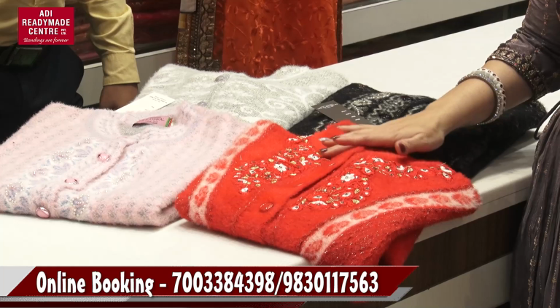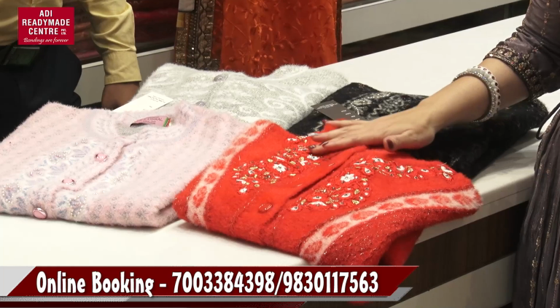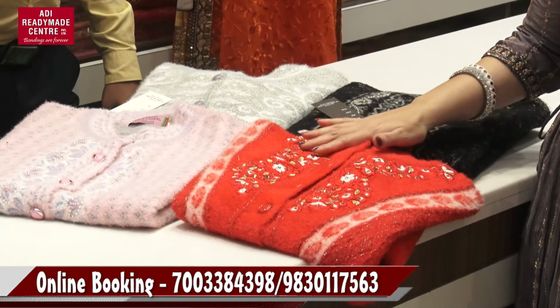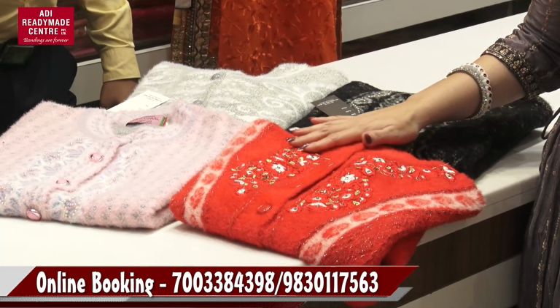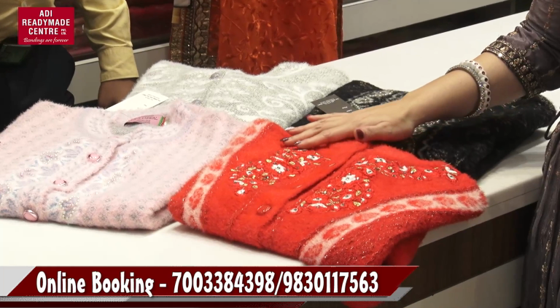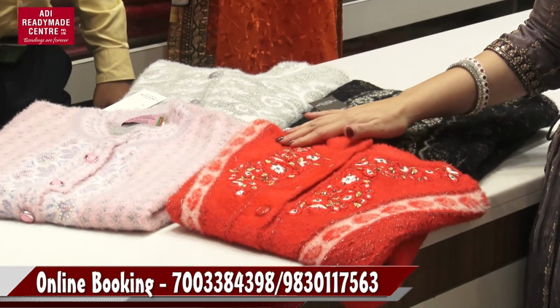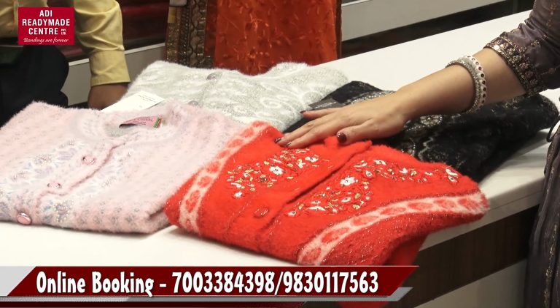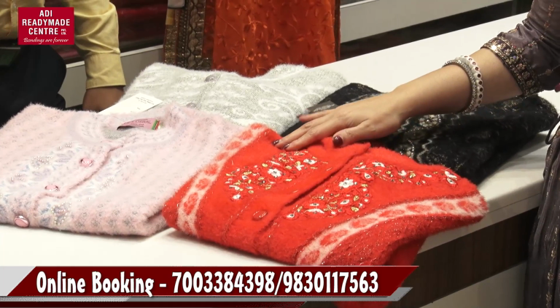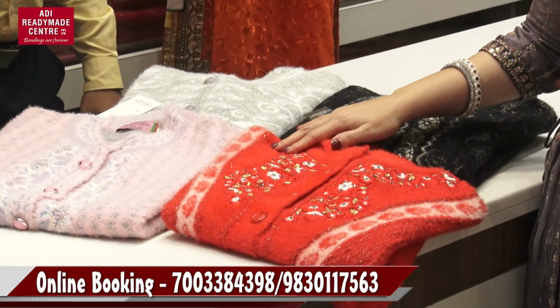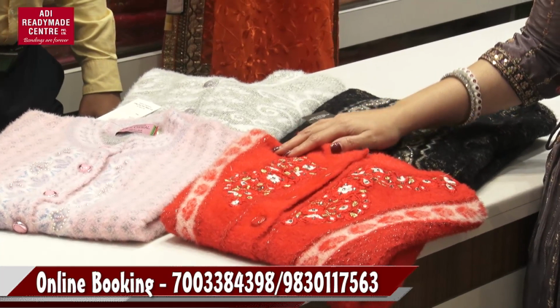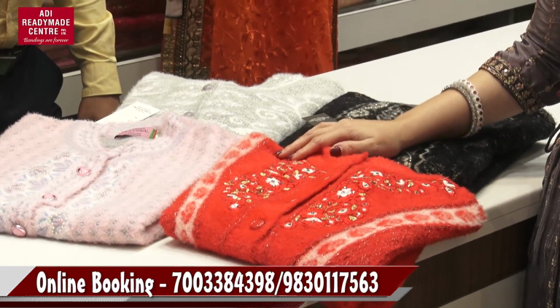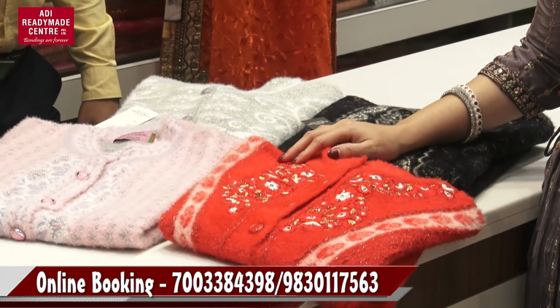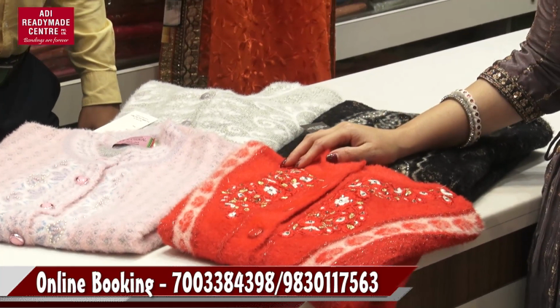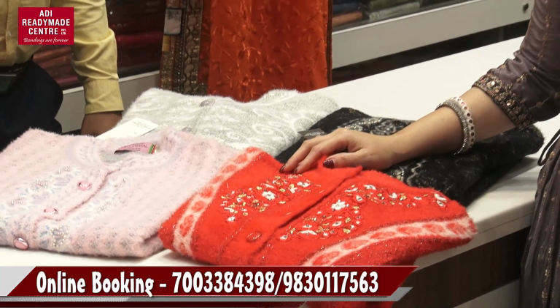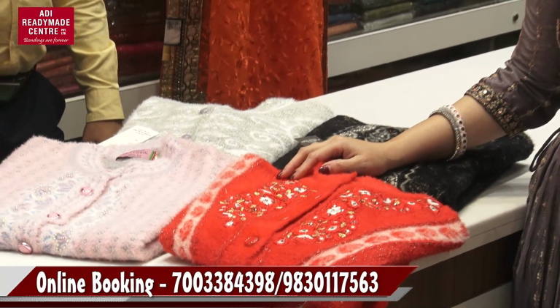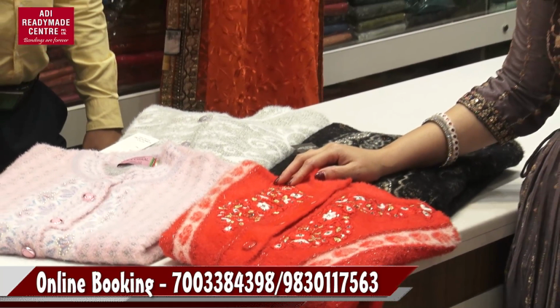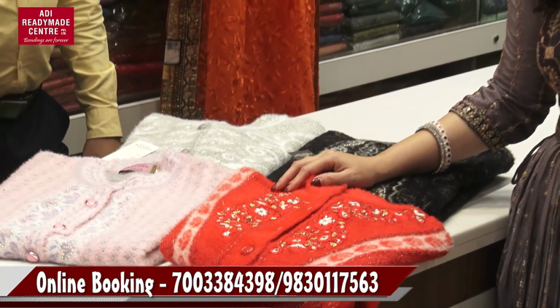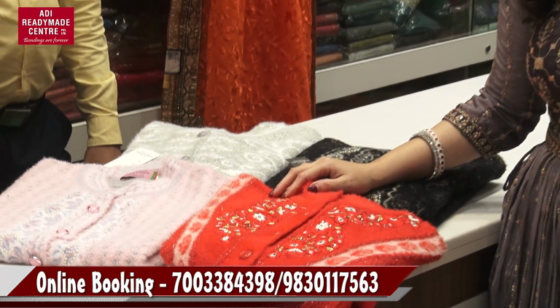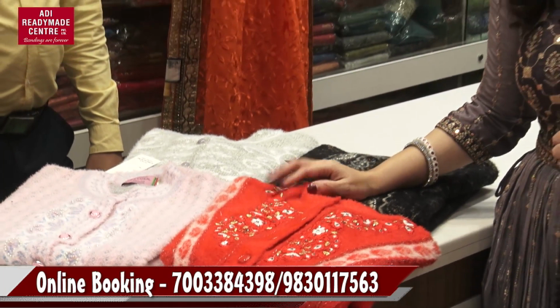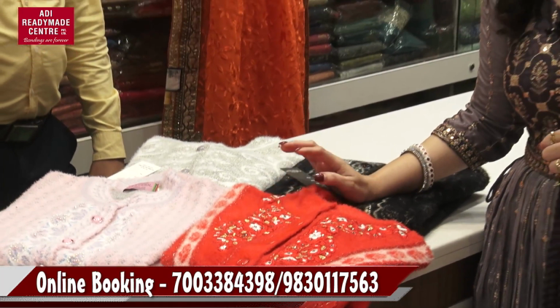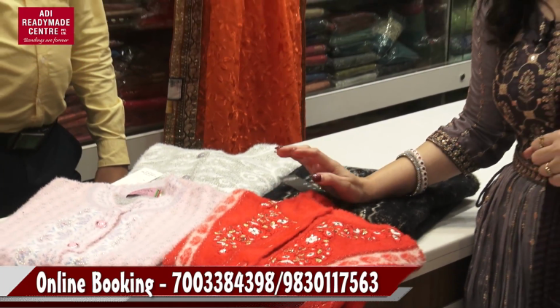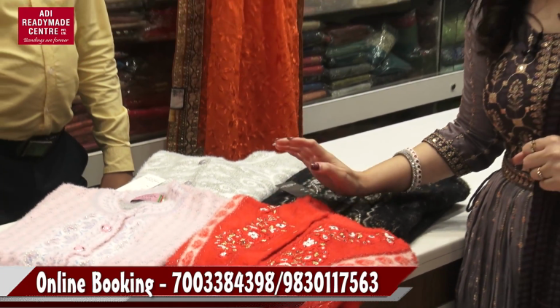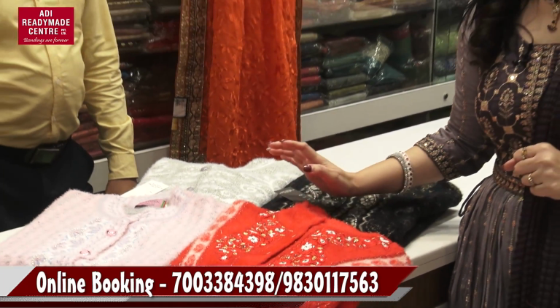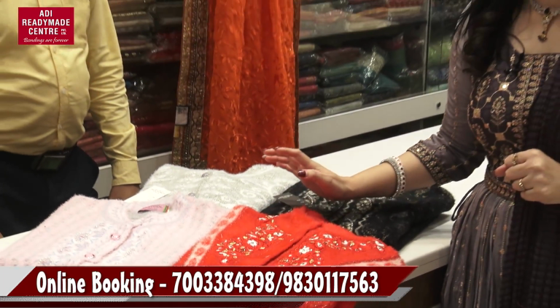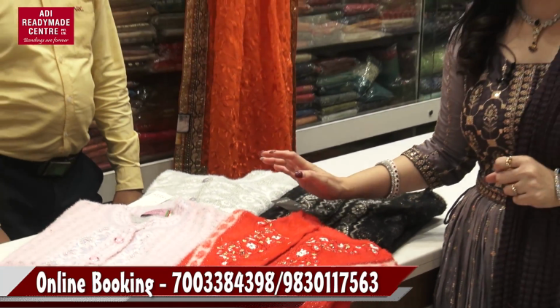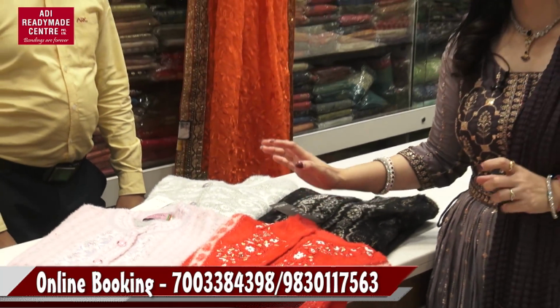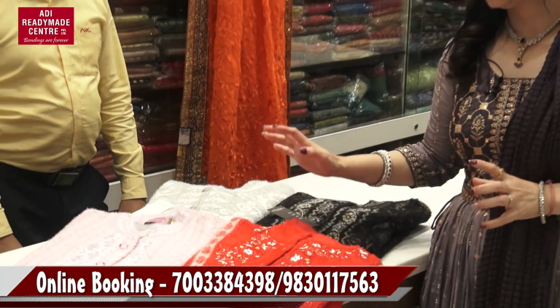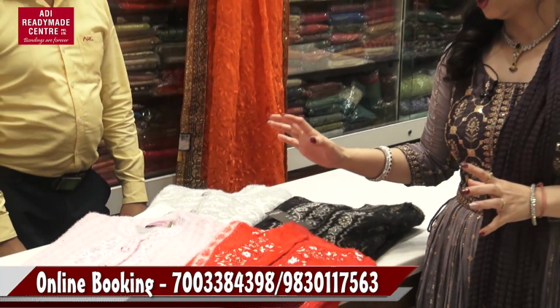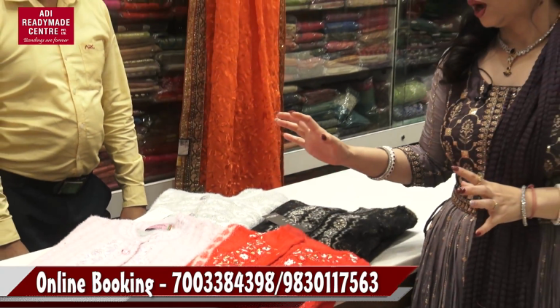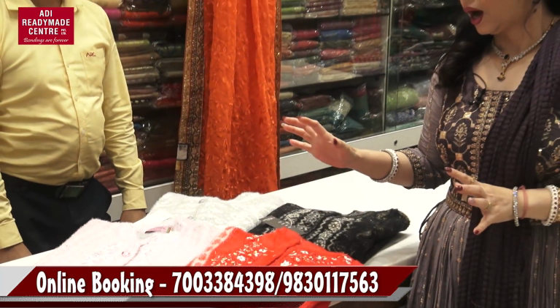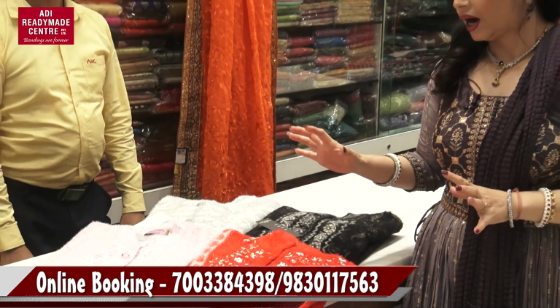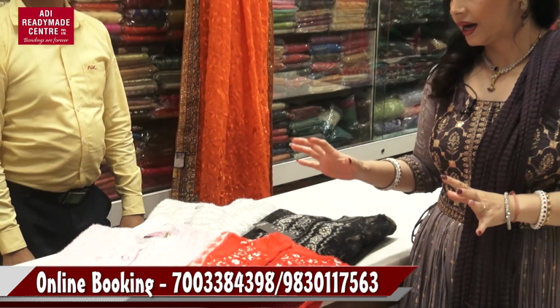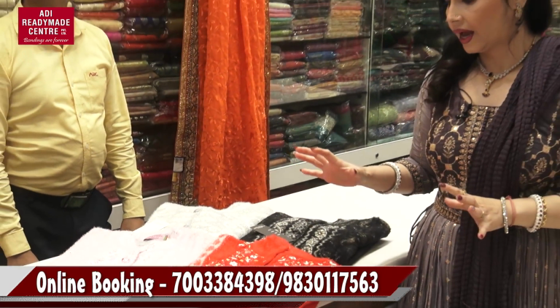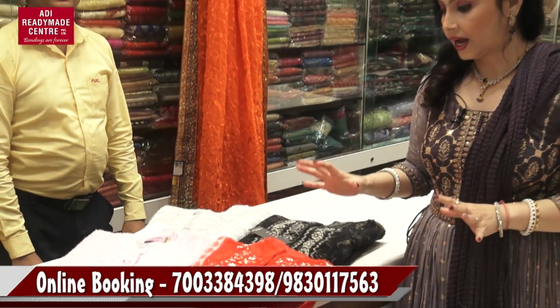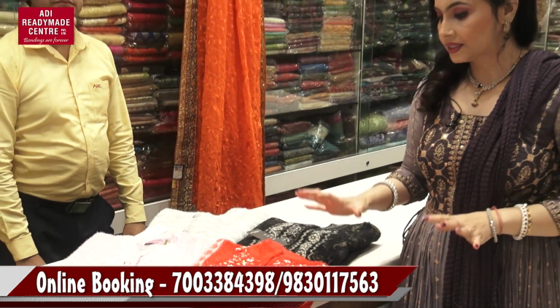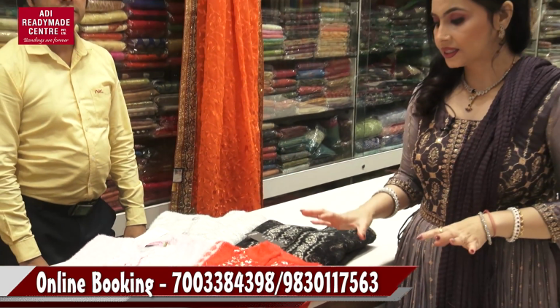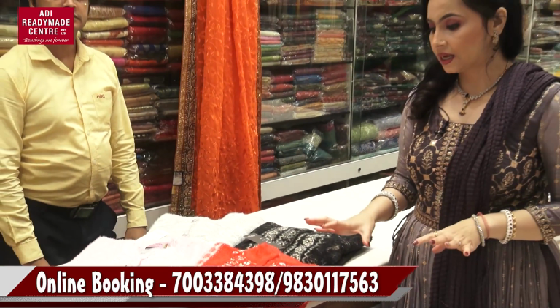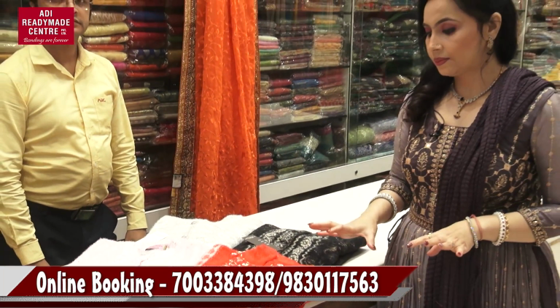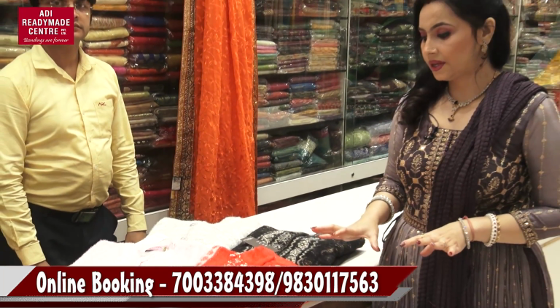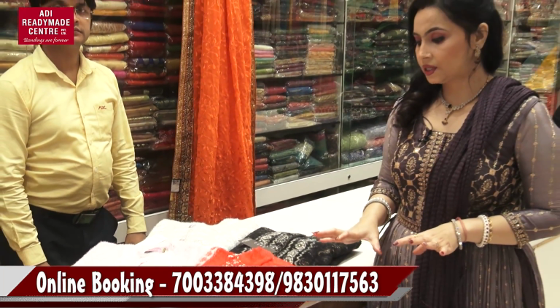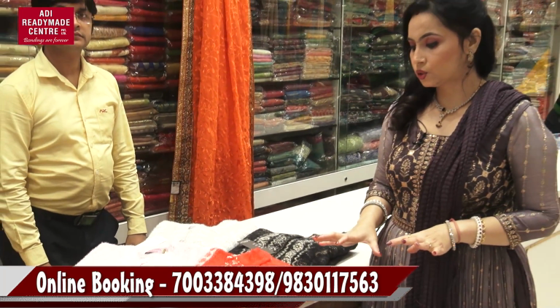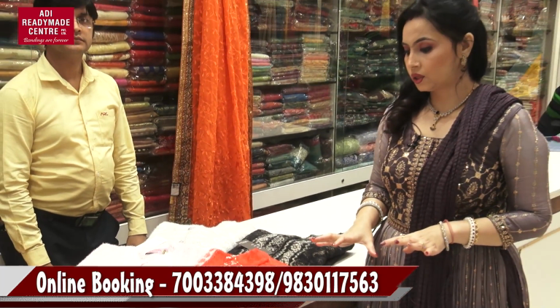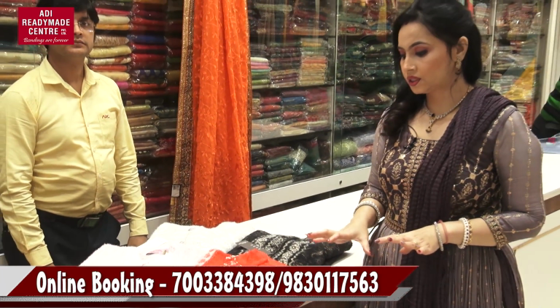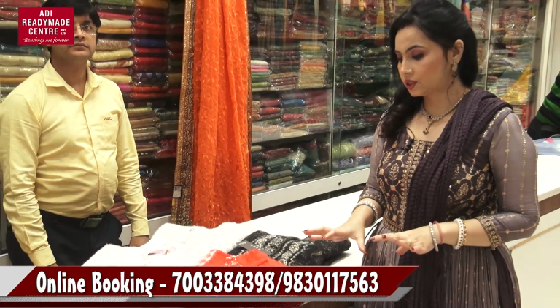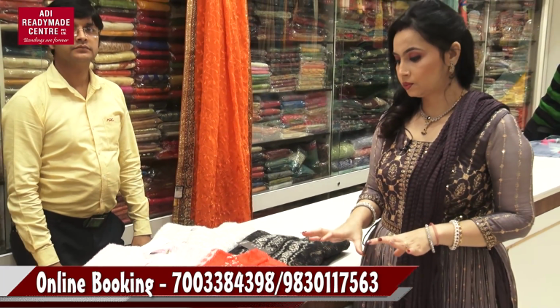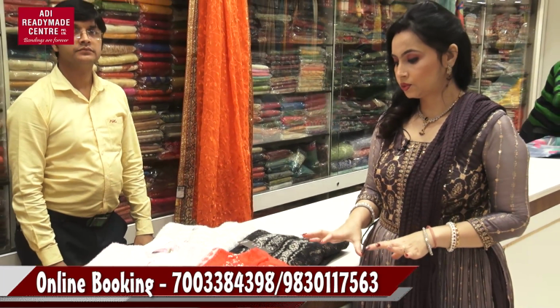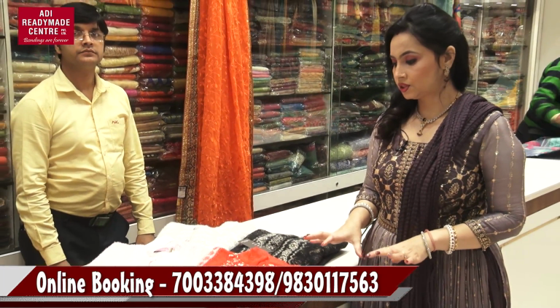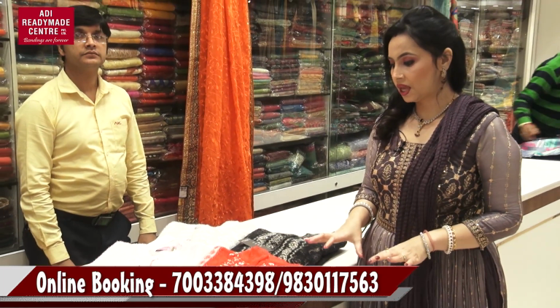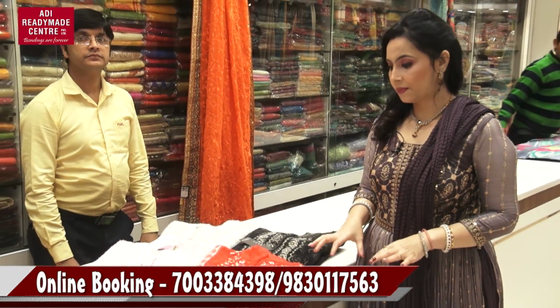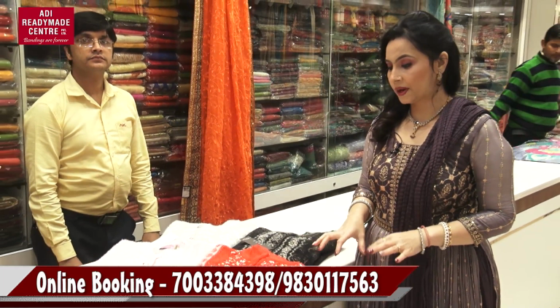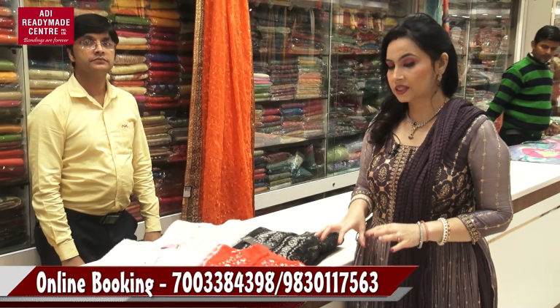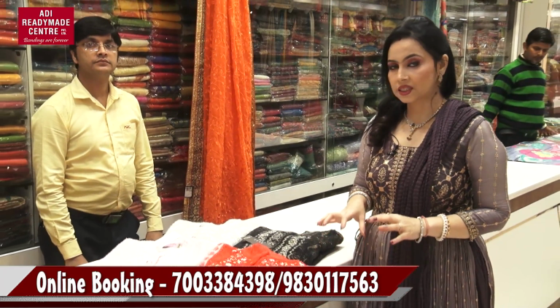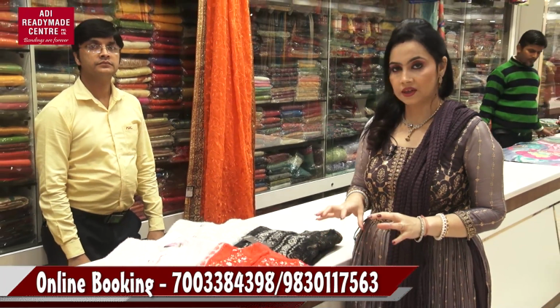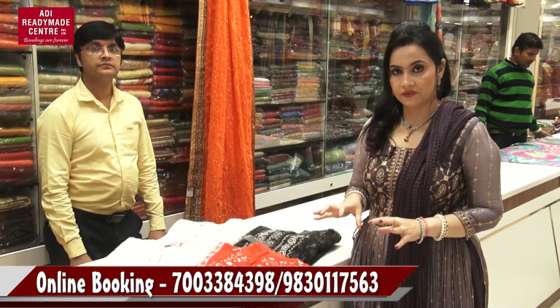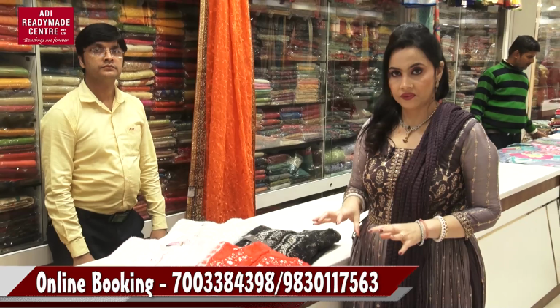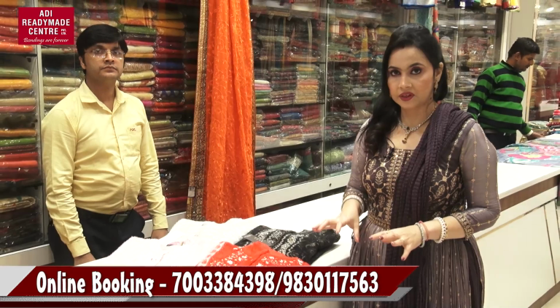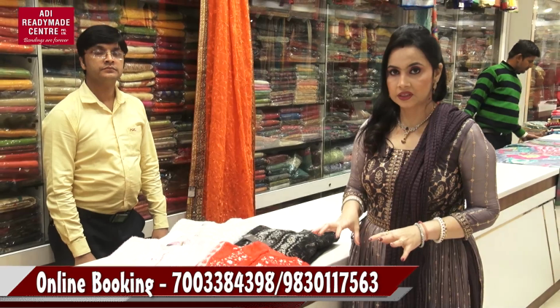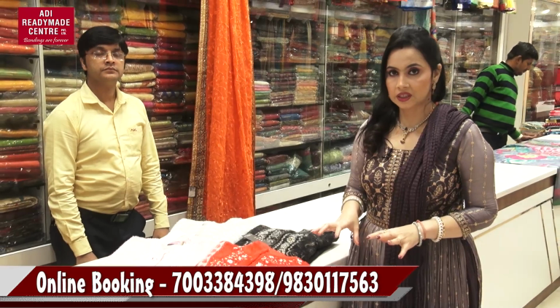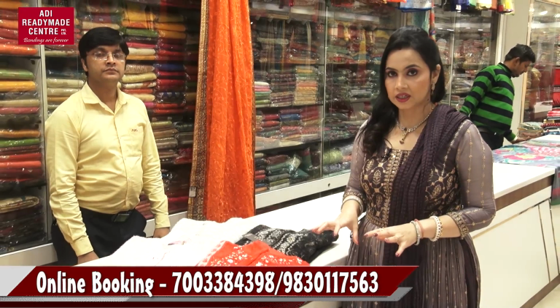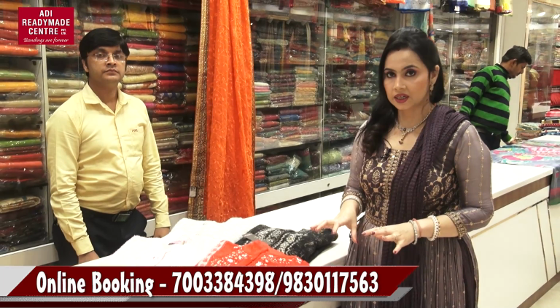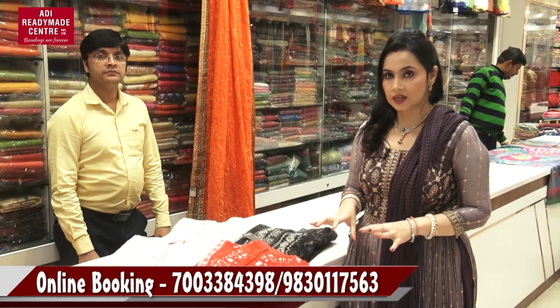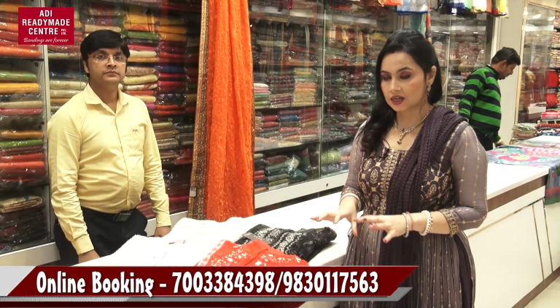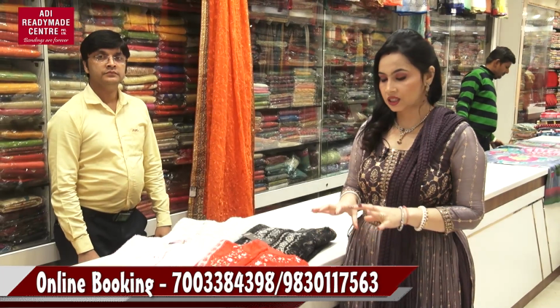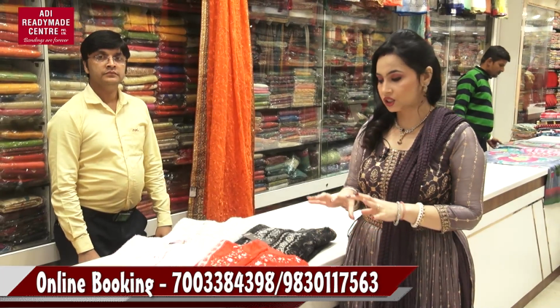Hello and welcome to this short video. Today we are going to show you the winter collection.